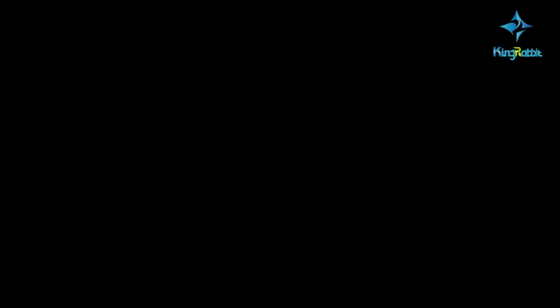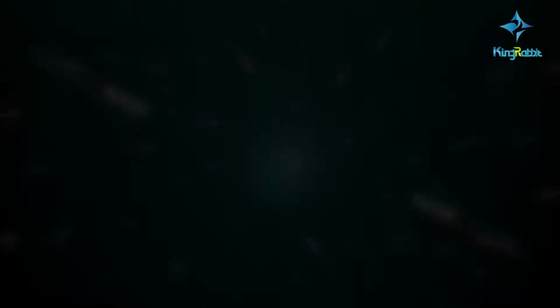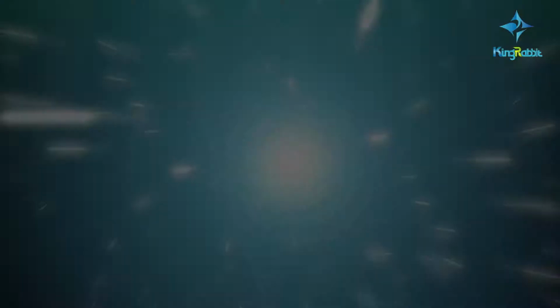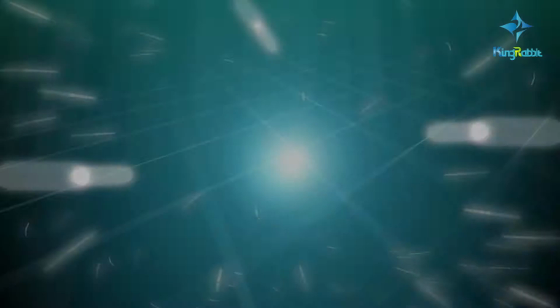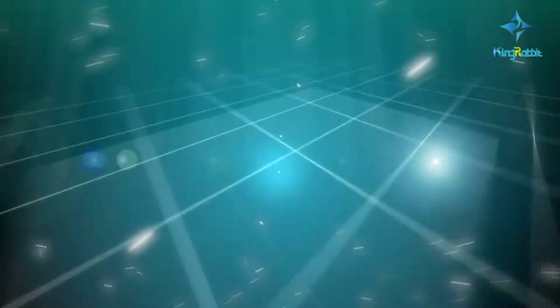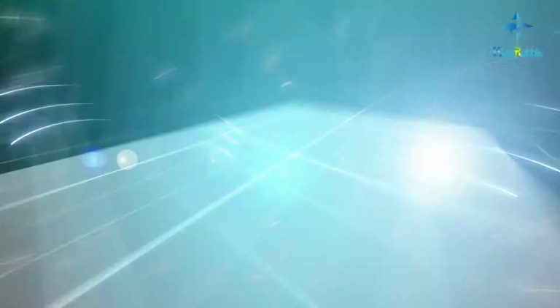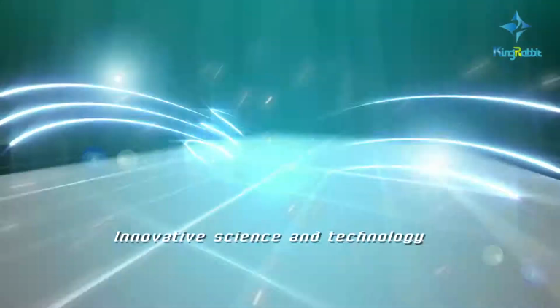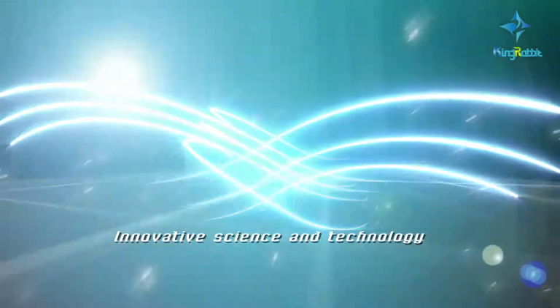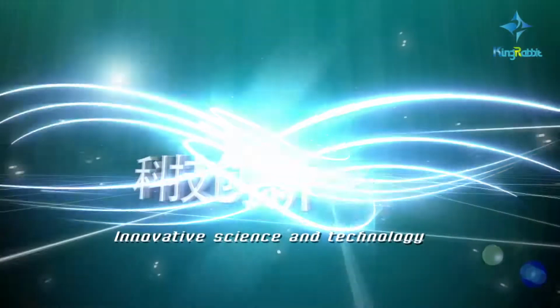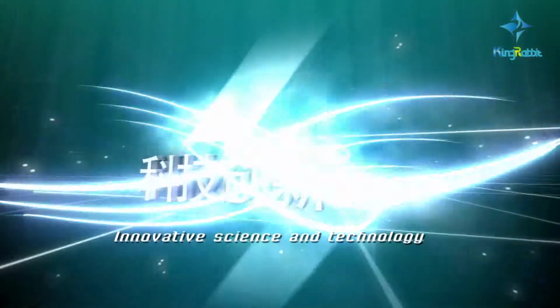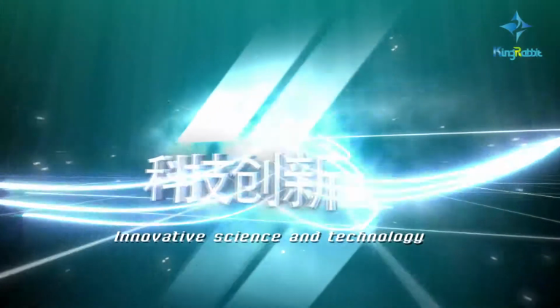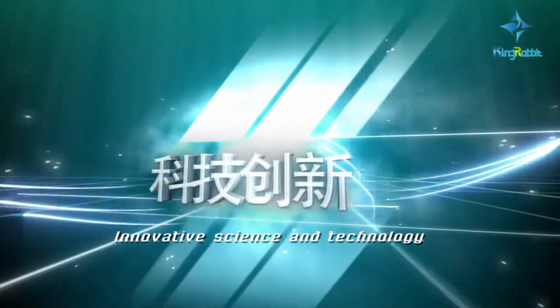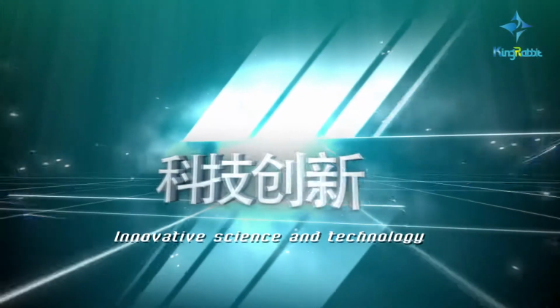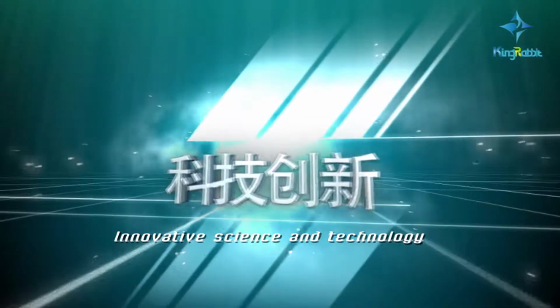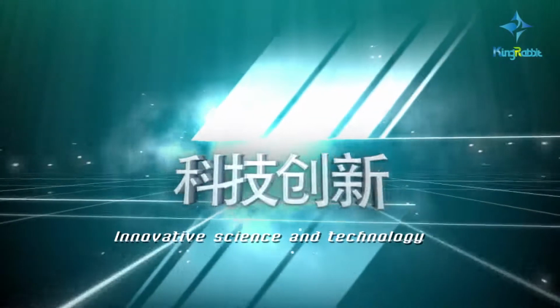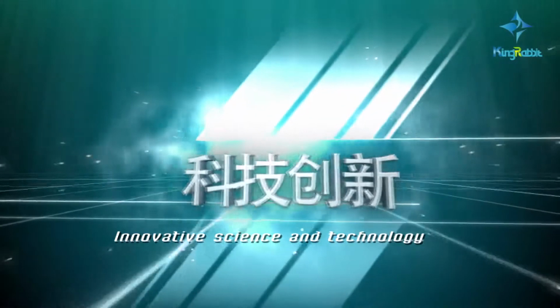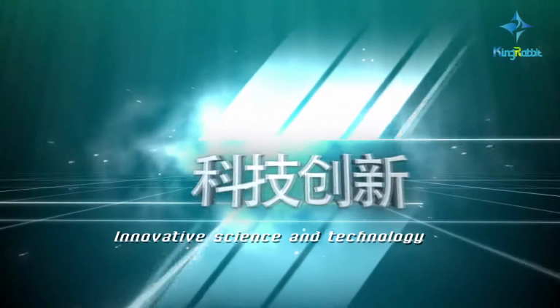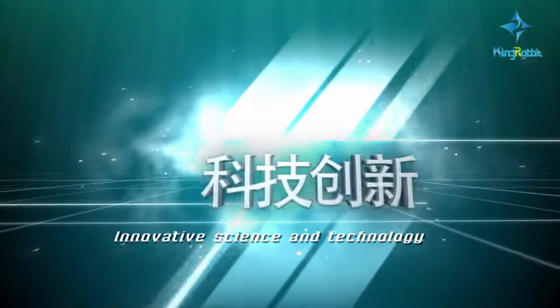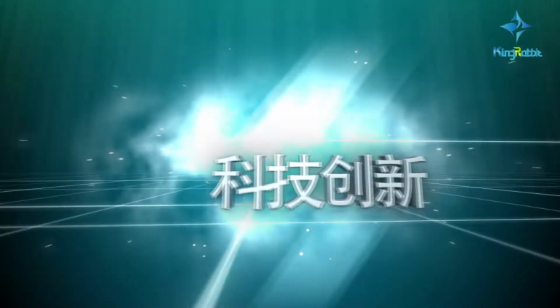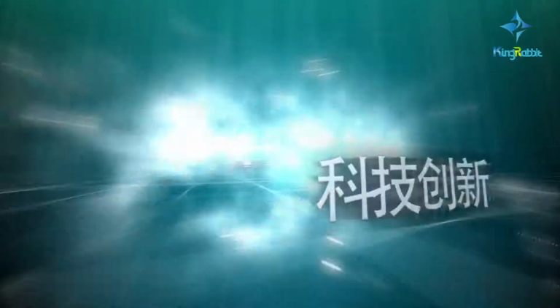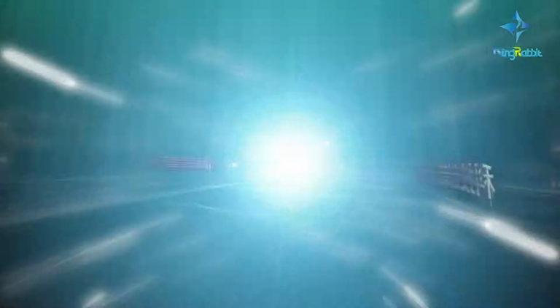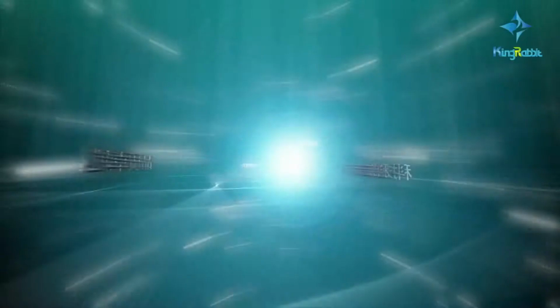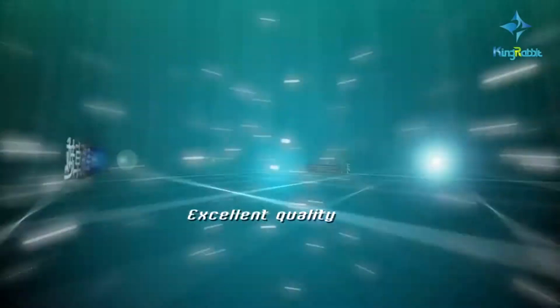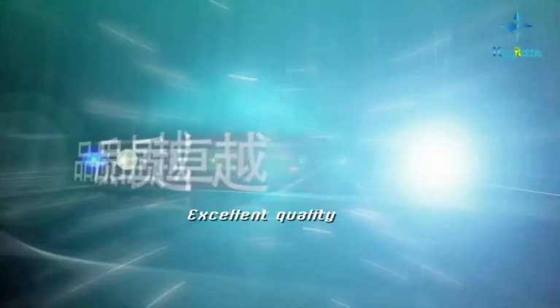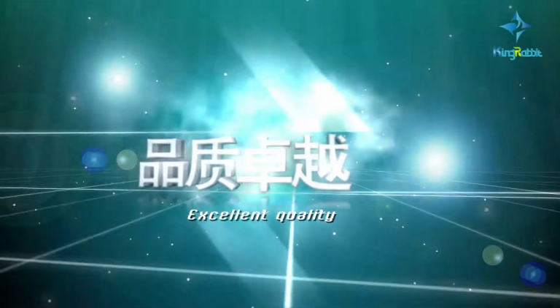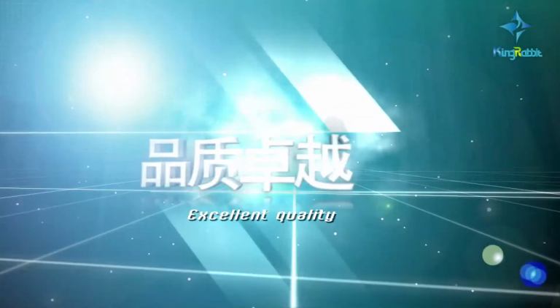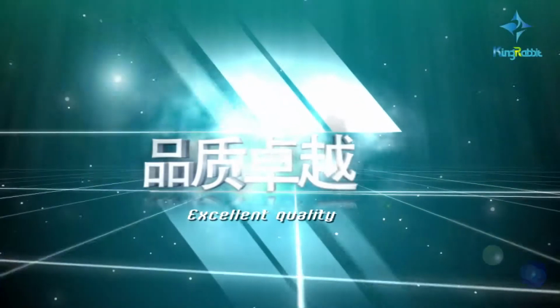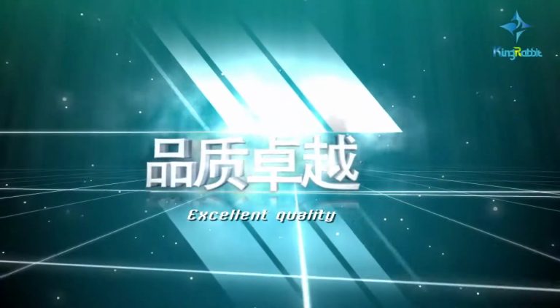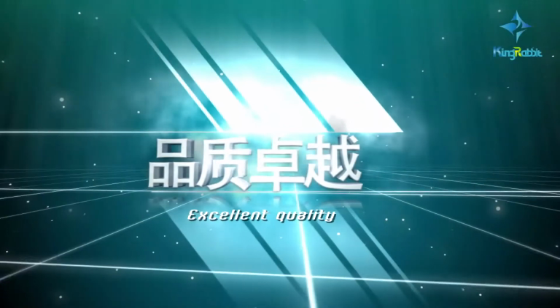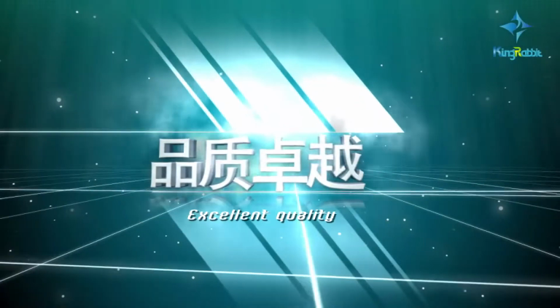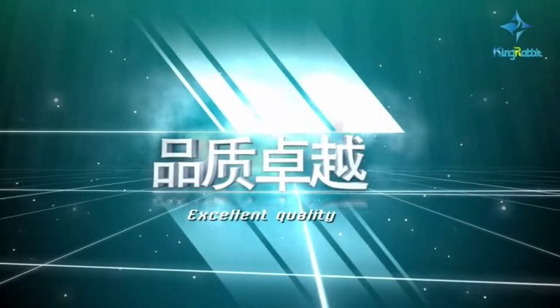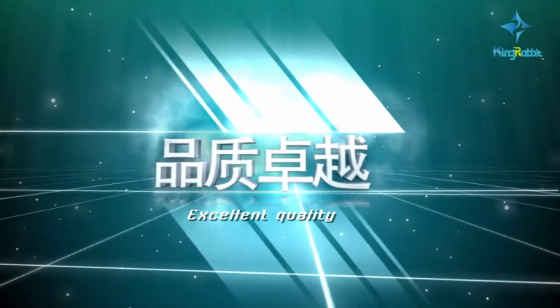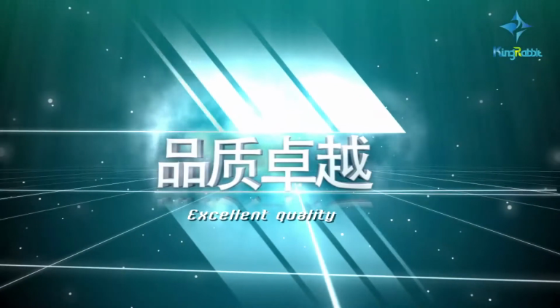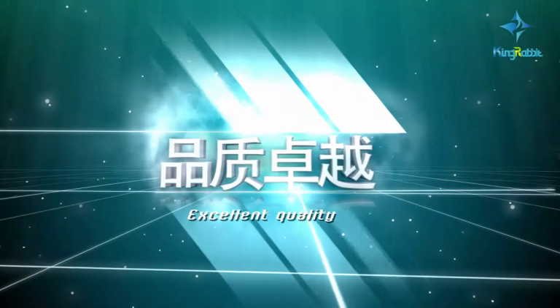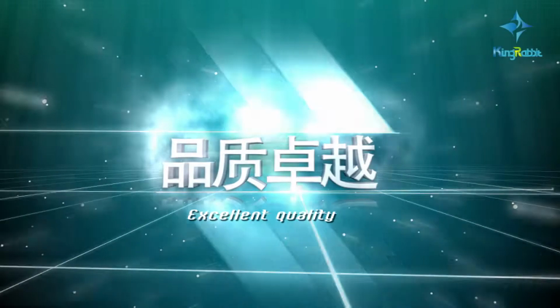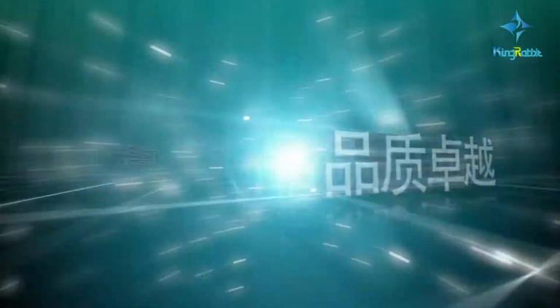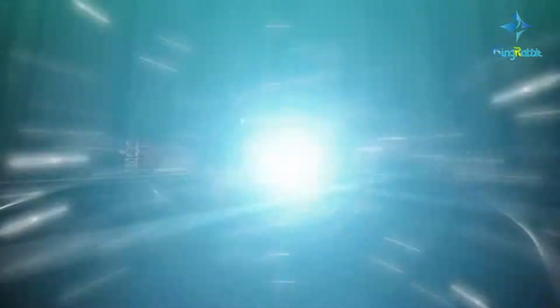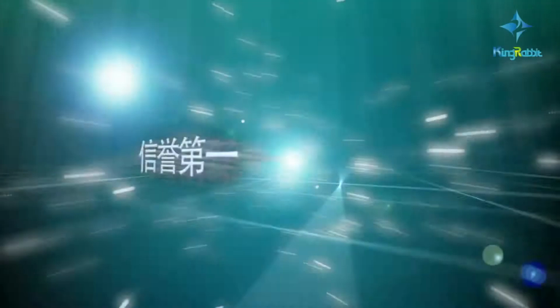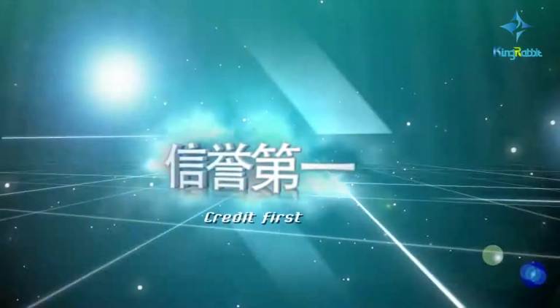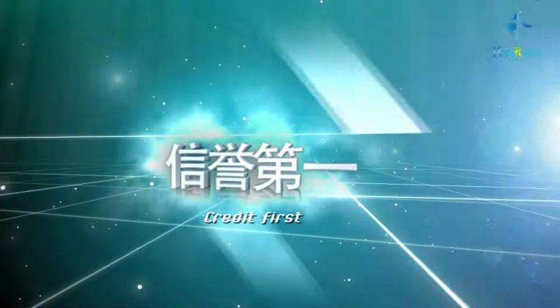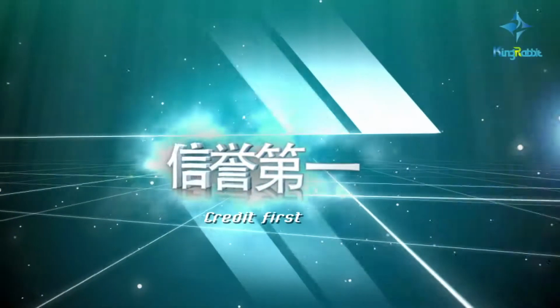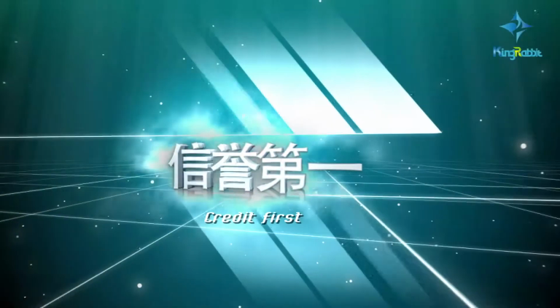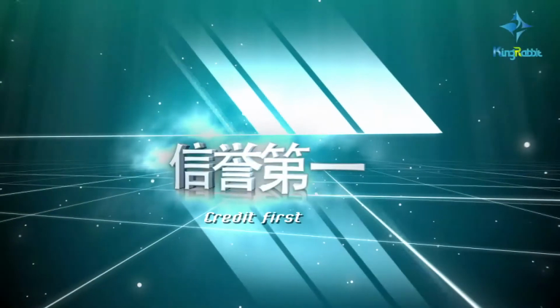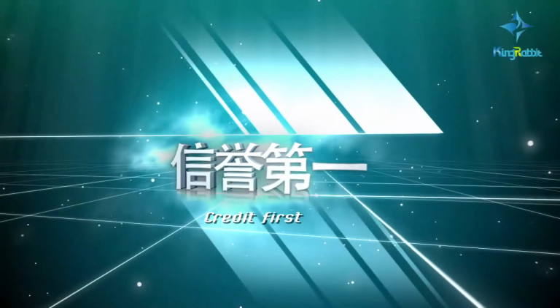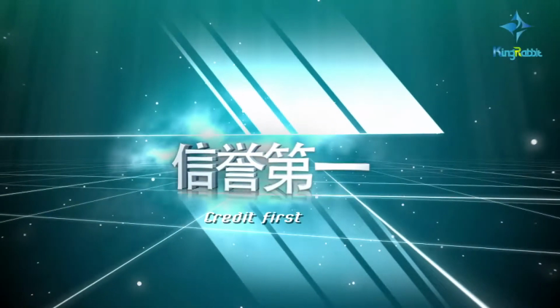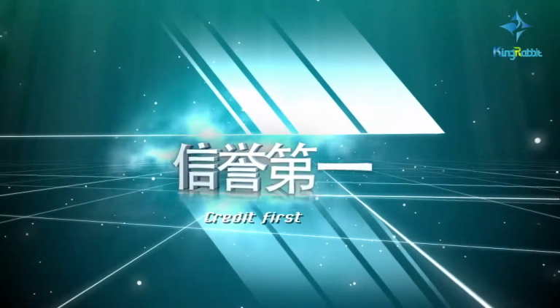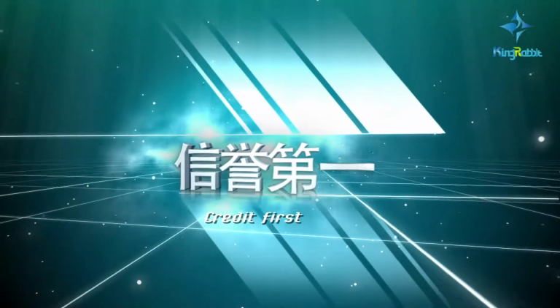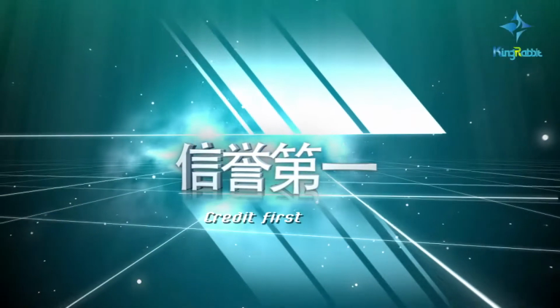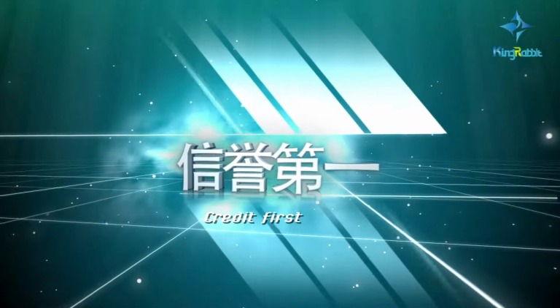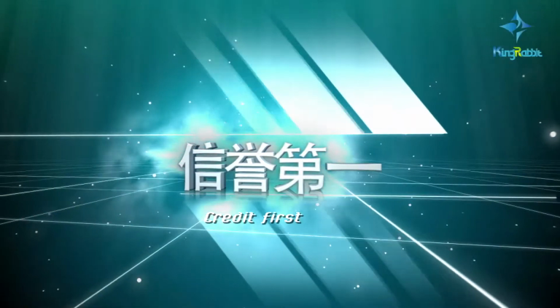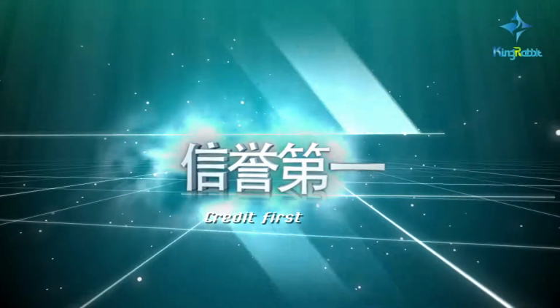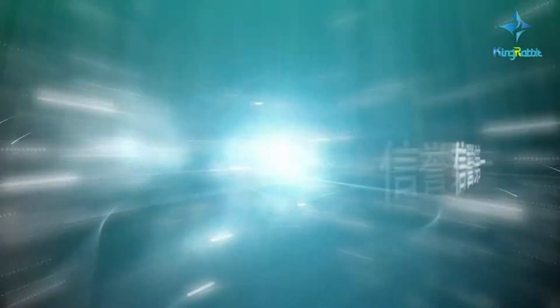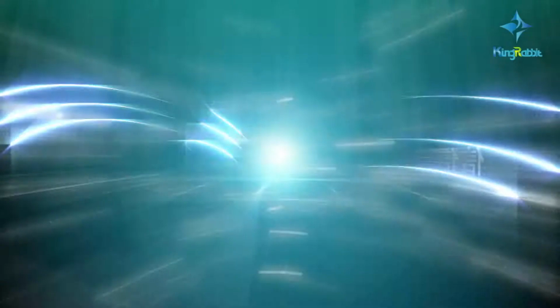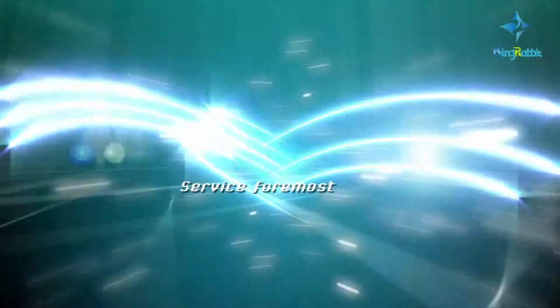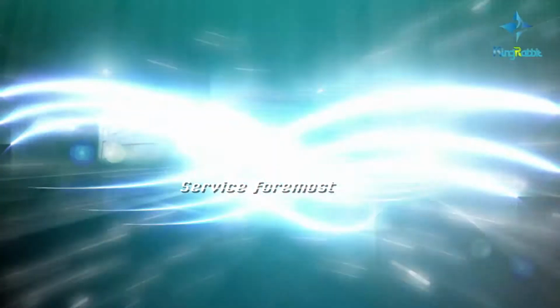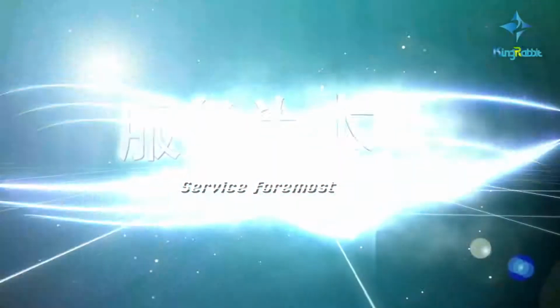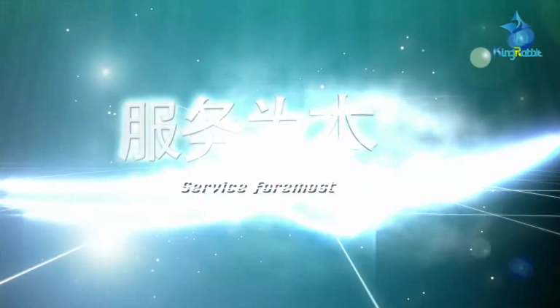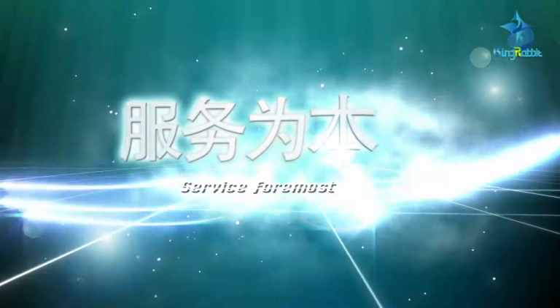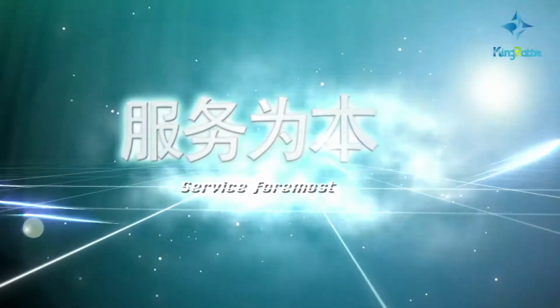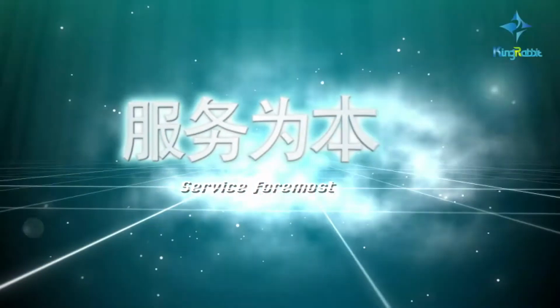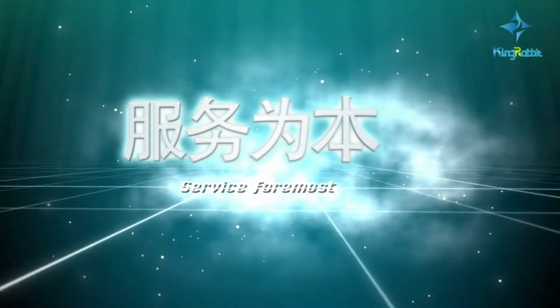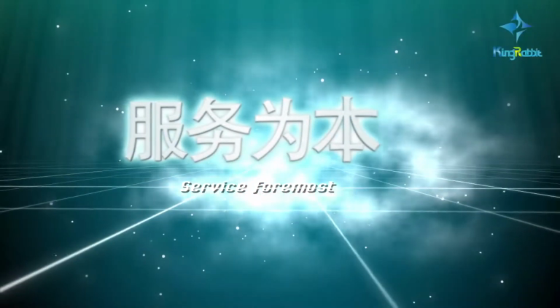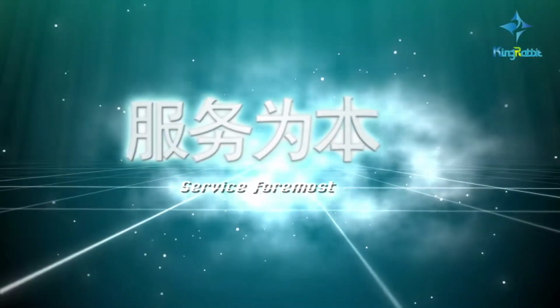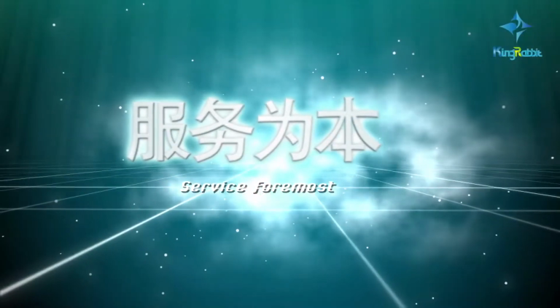Innovative science and technology, excellent quality, credit first, service foremost.